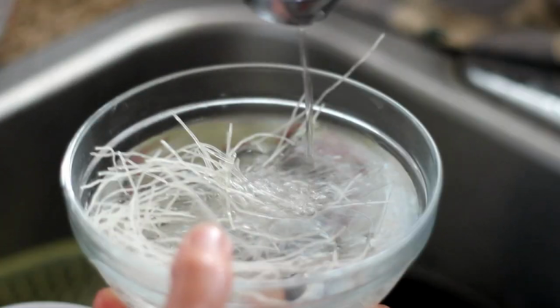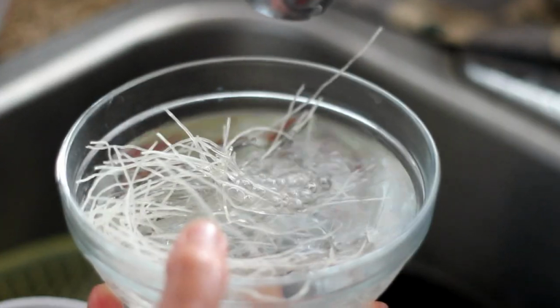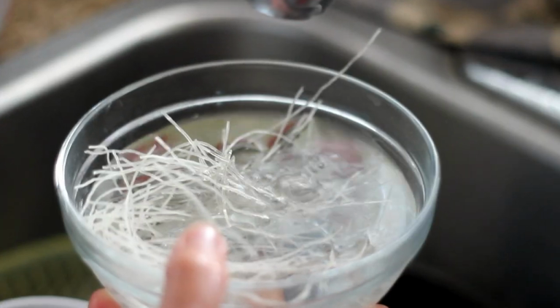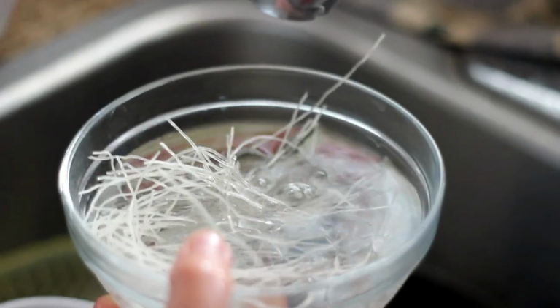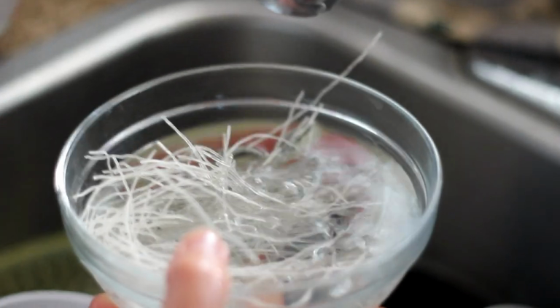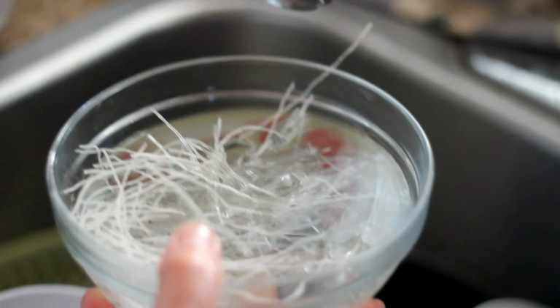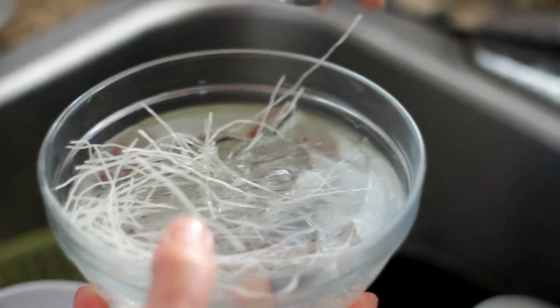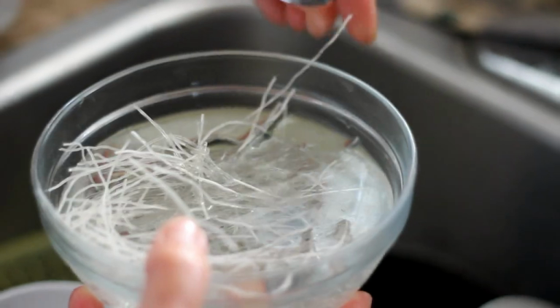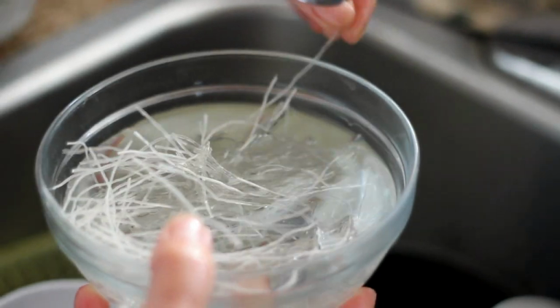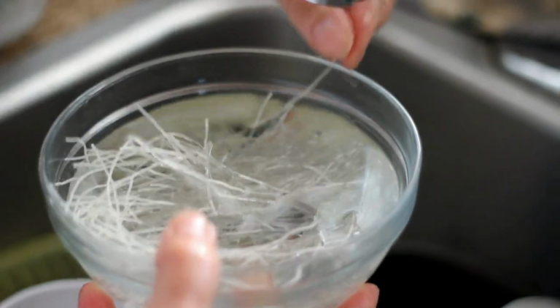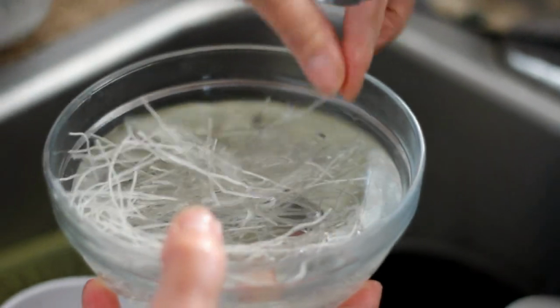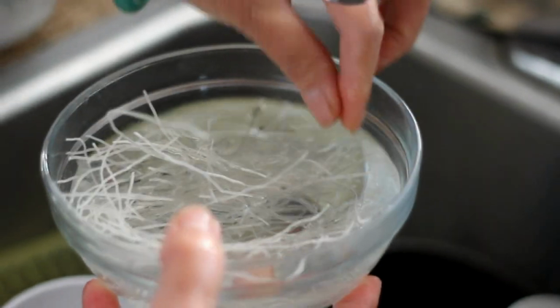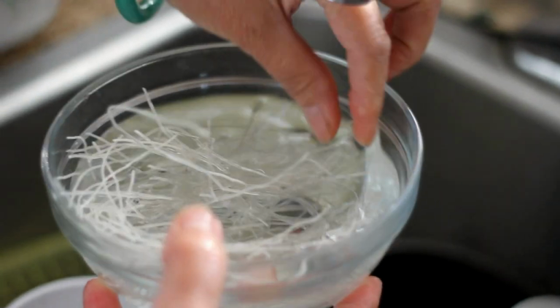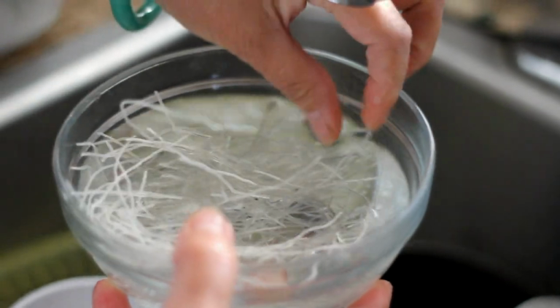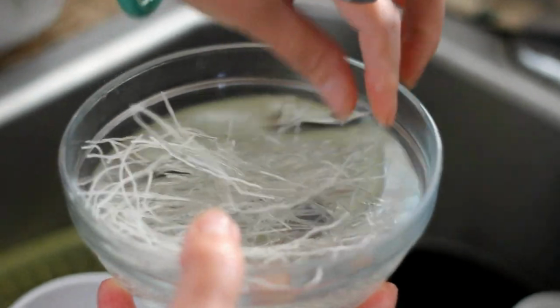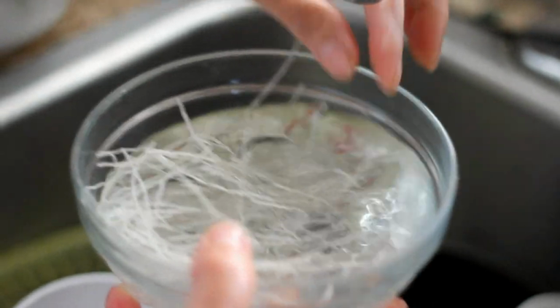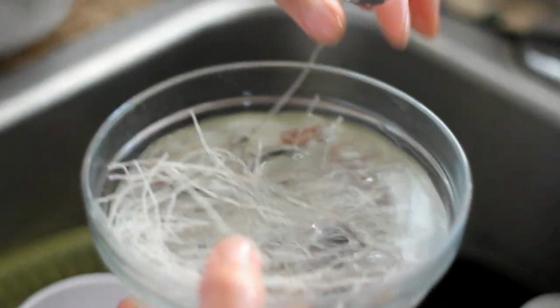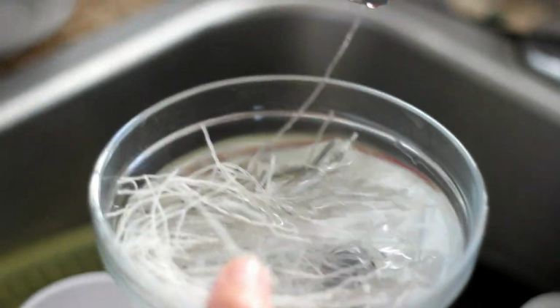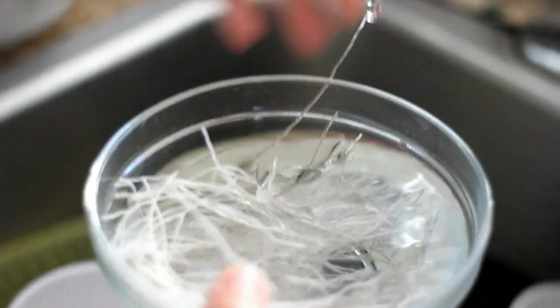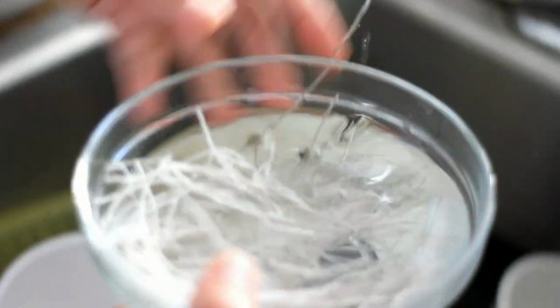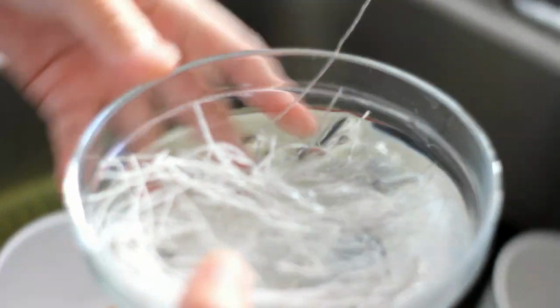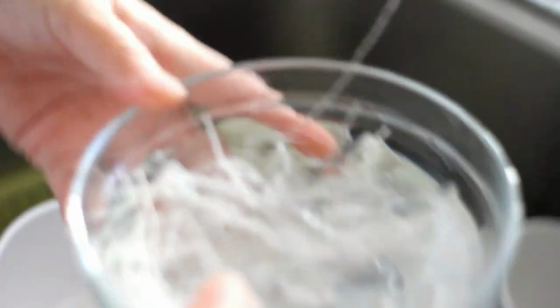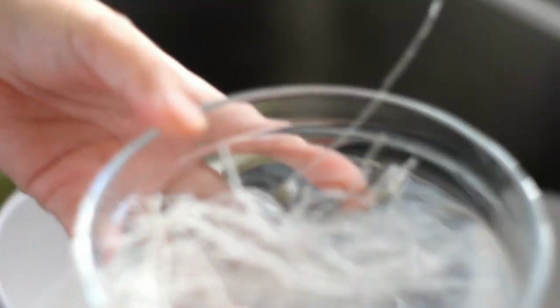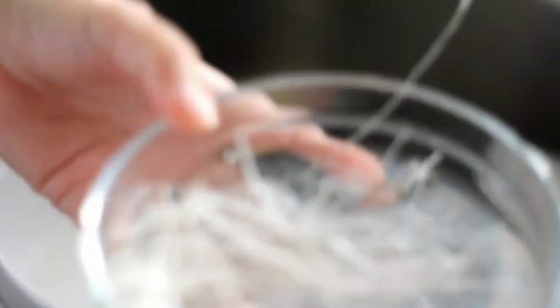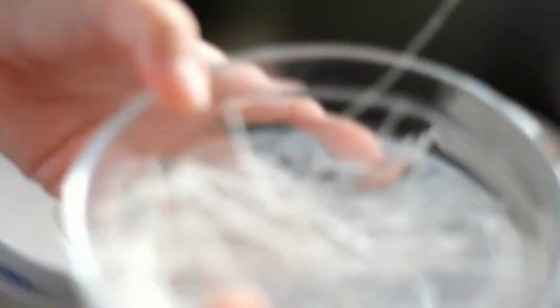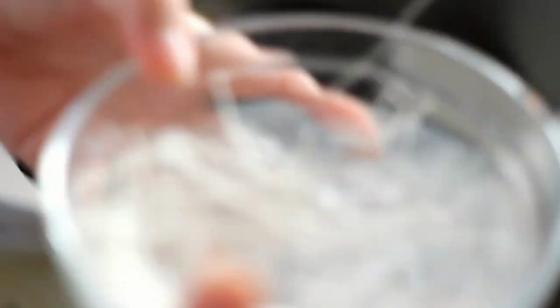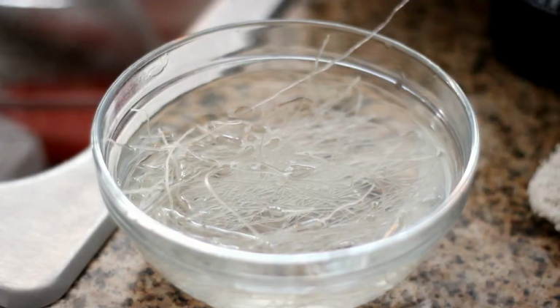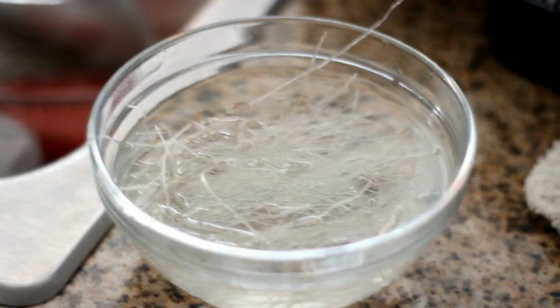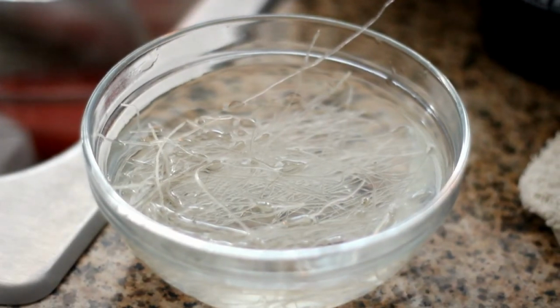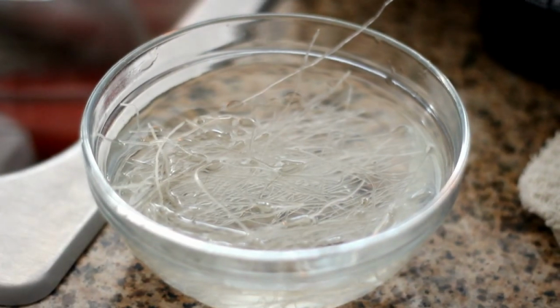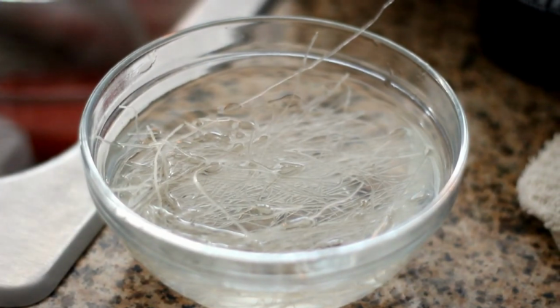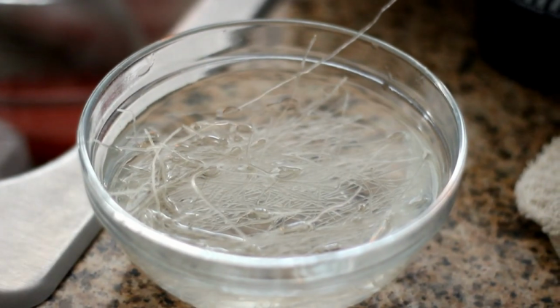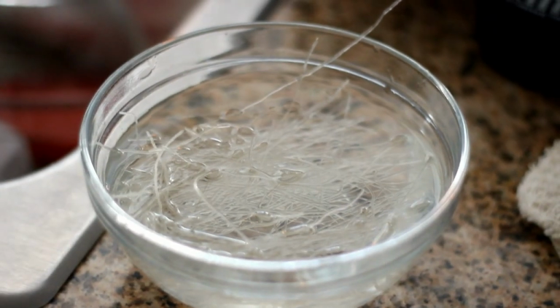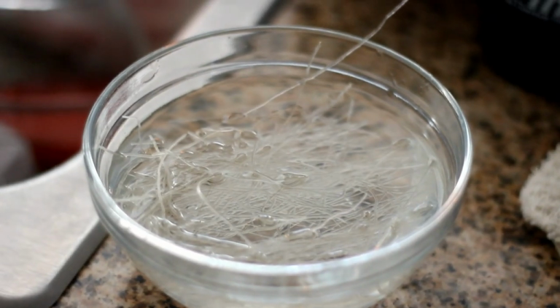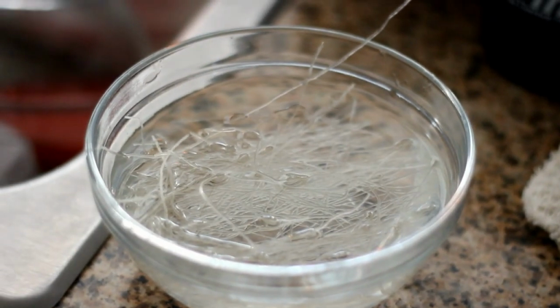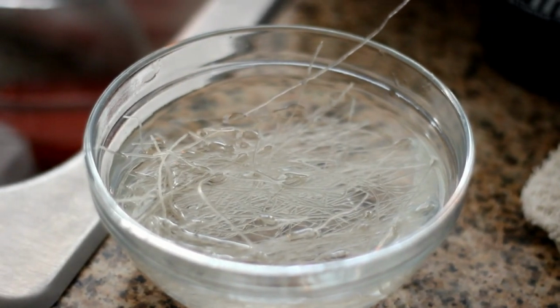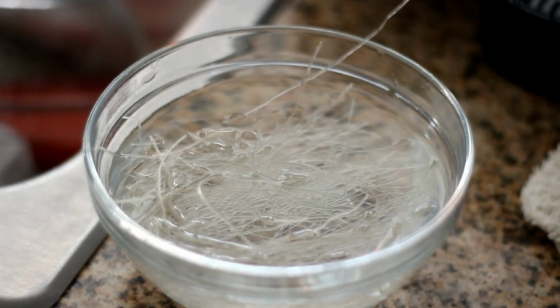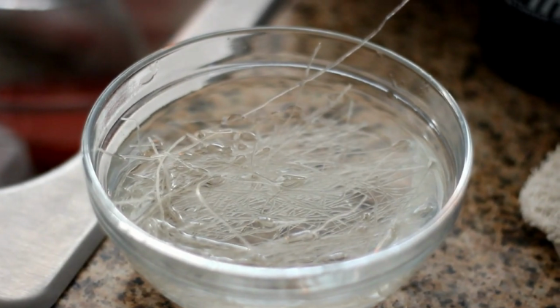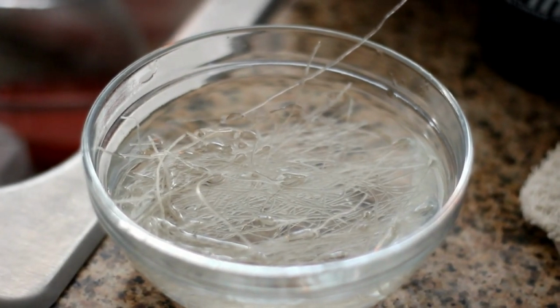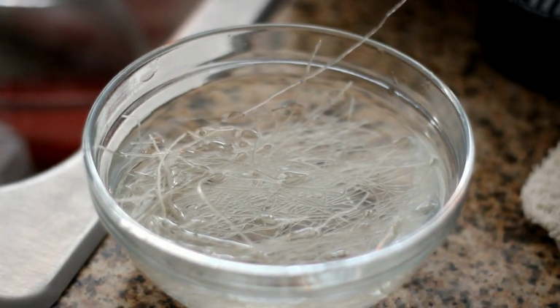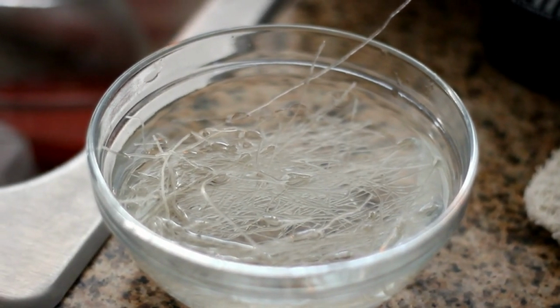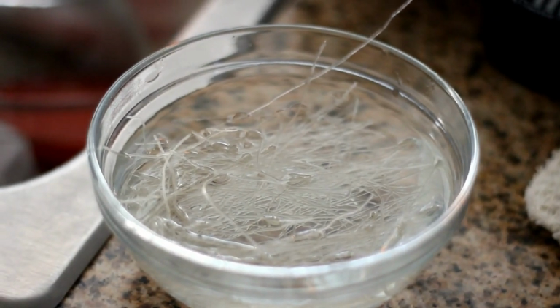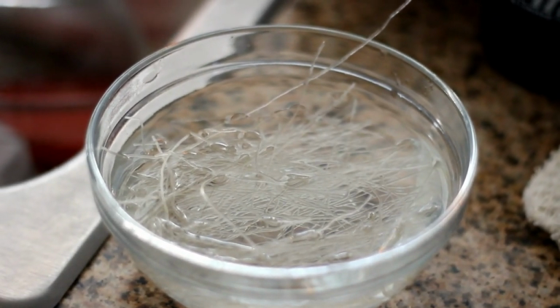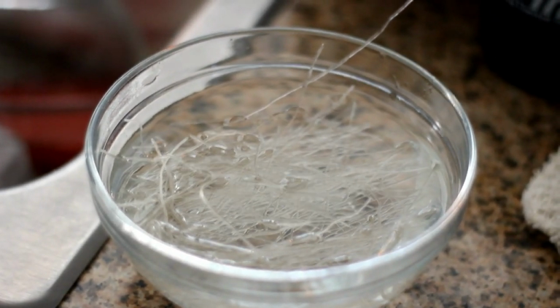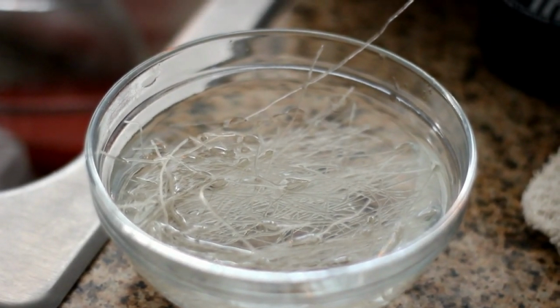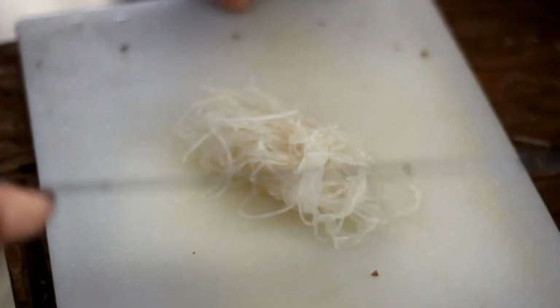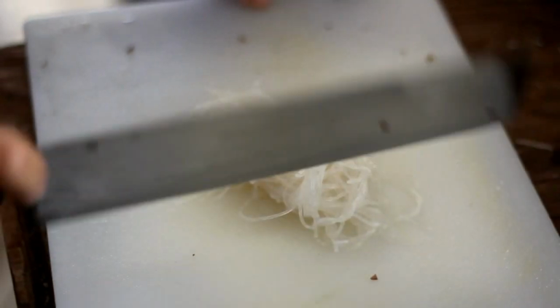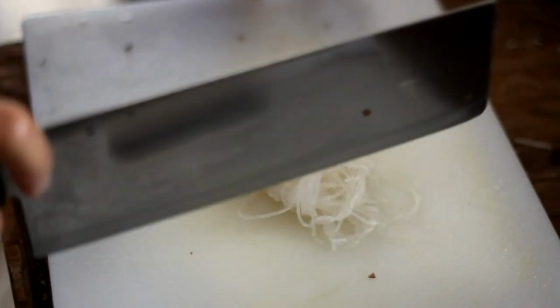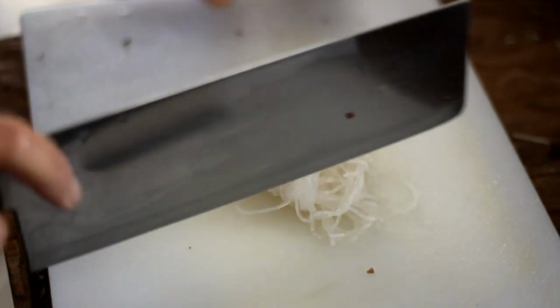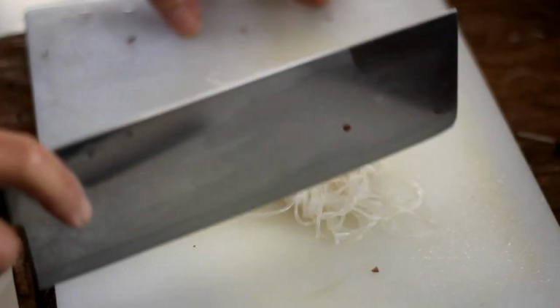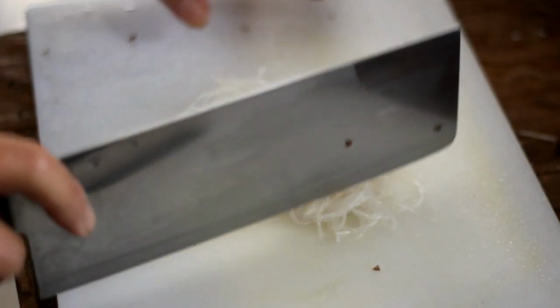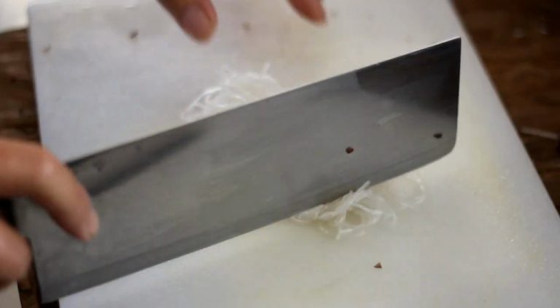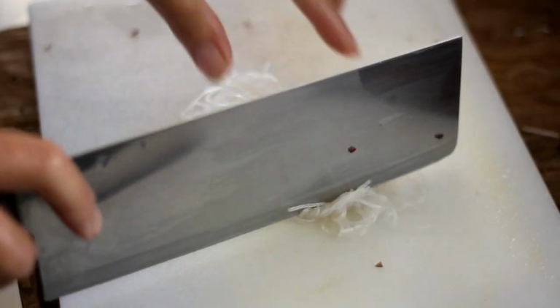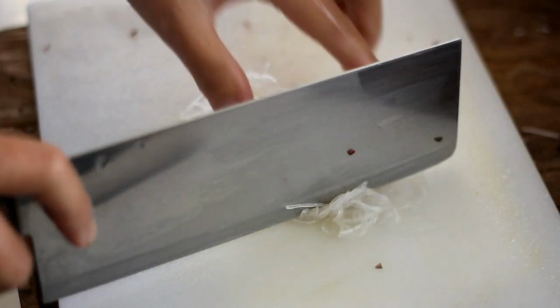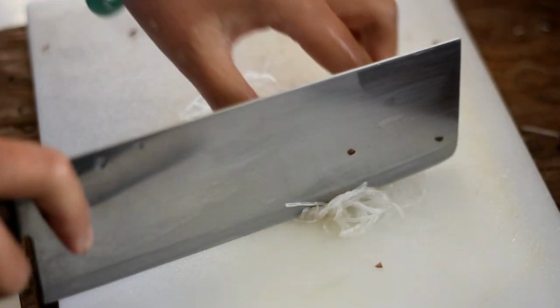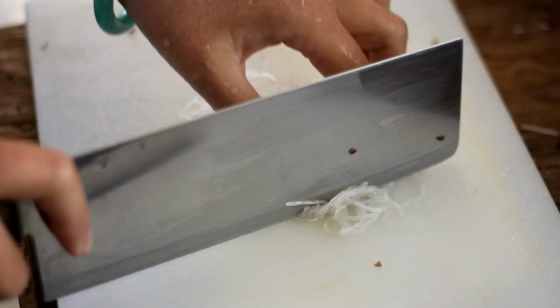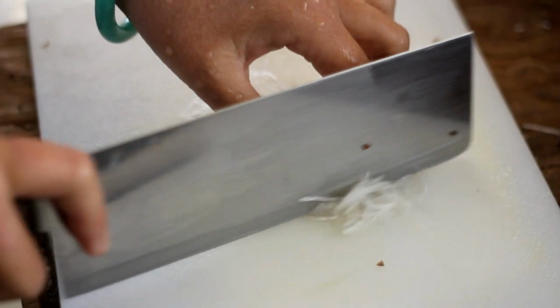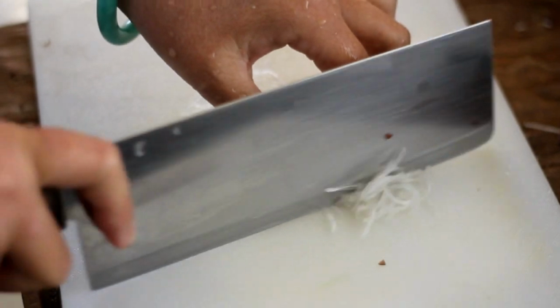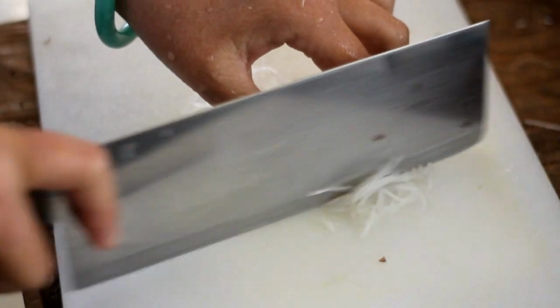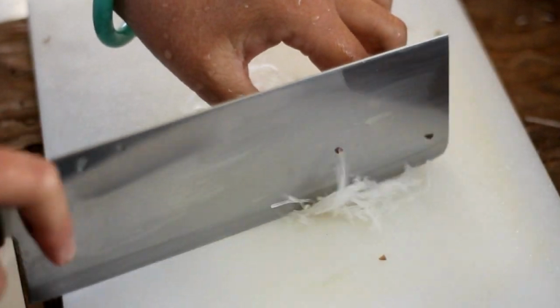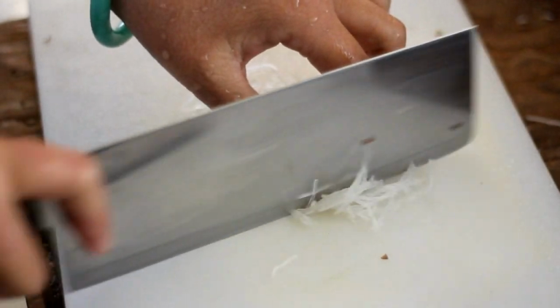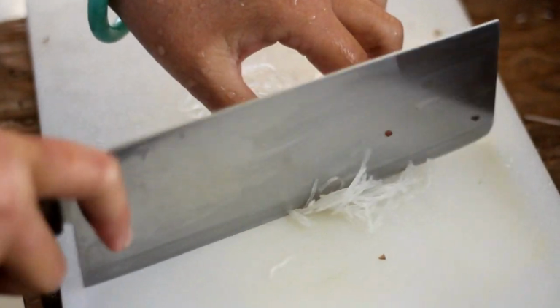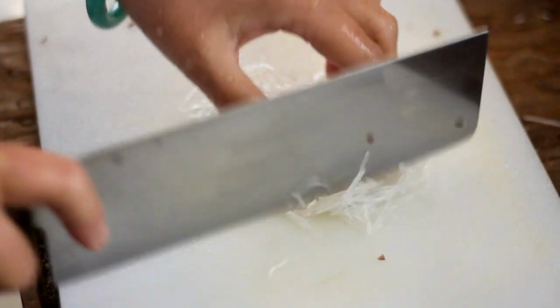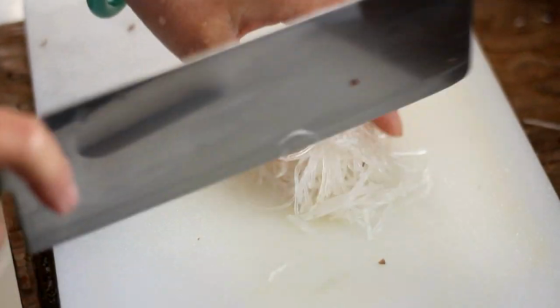Soak some bean thread in water. When it's softened, mince and put it into a bowl. You need about one fourth cup, then set it aside.